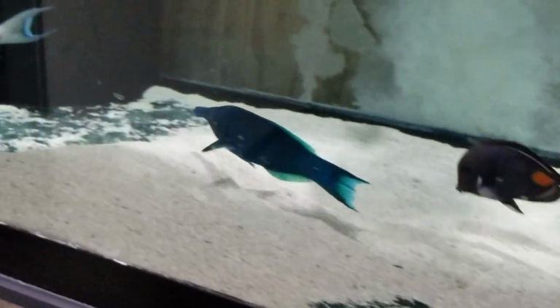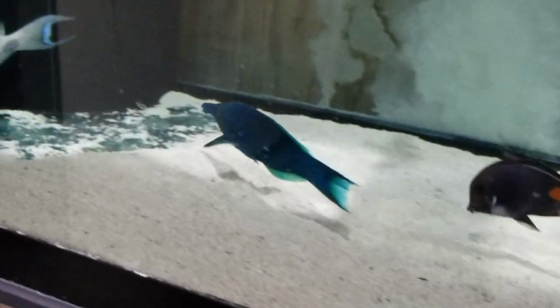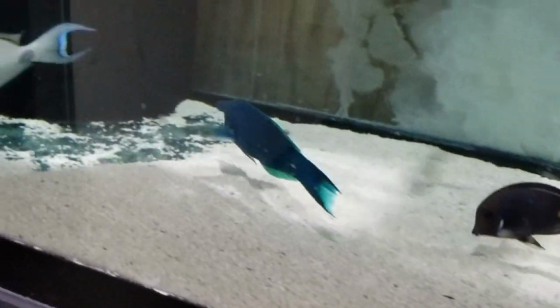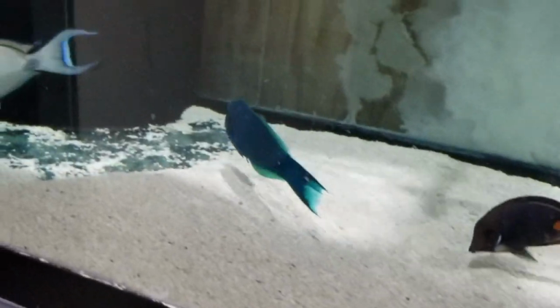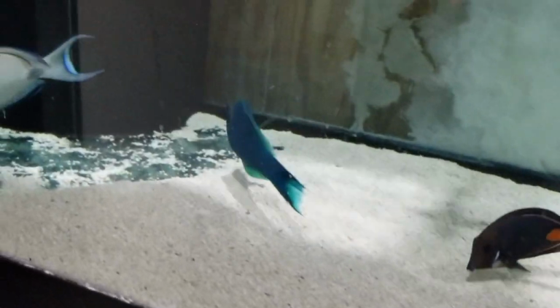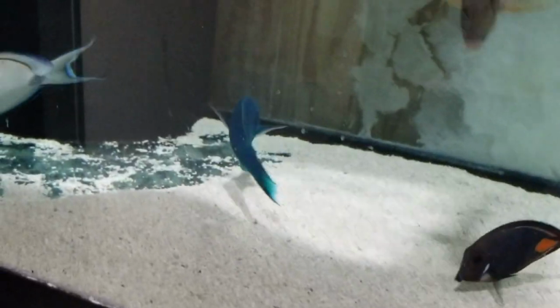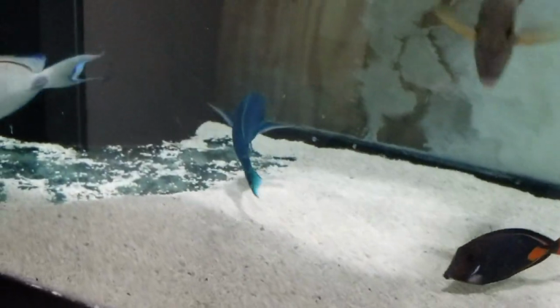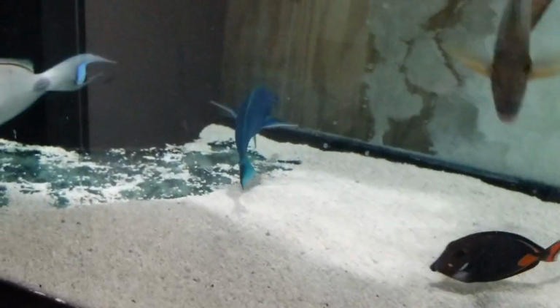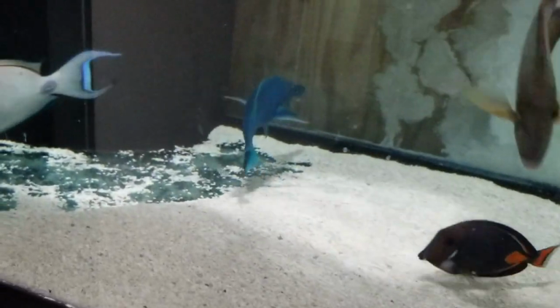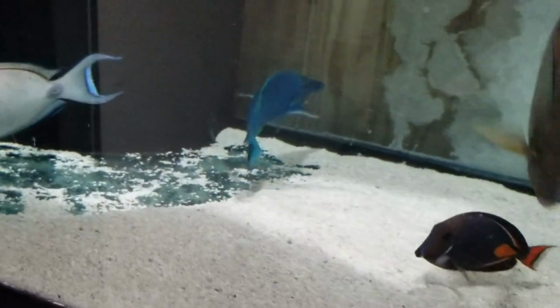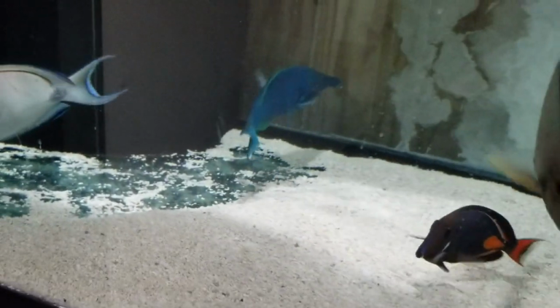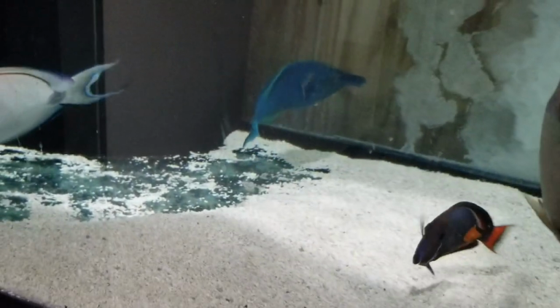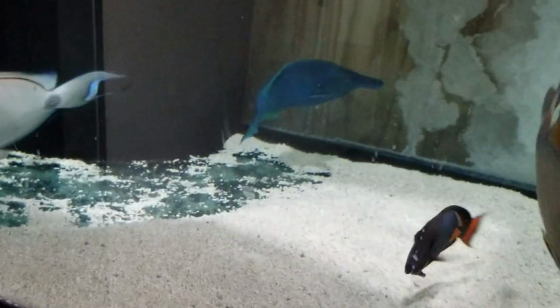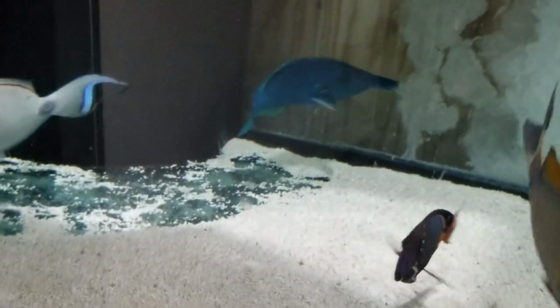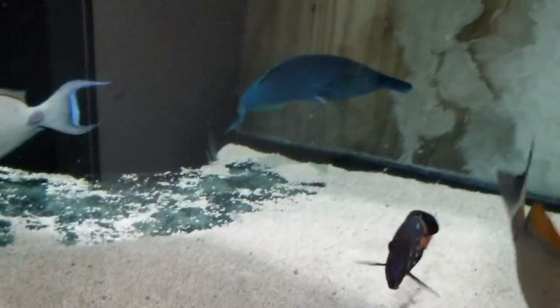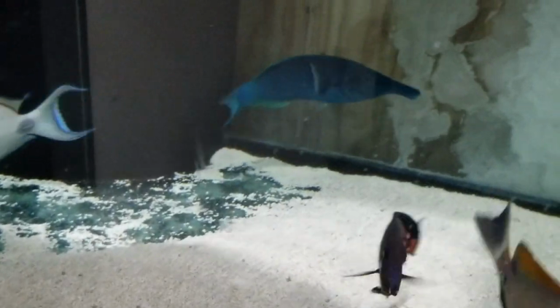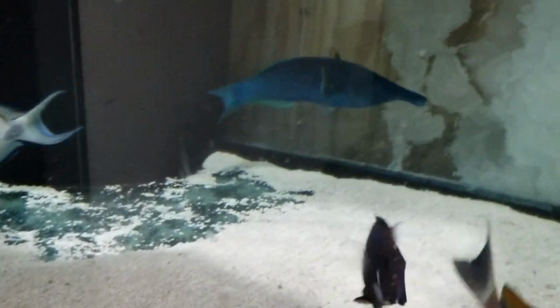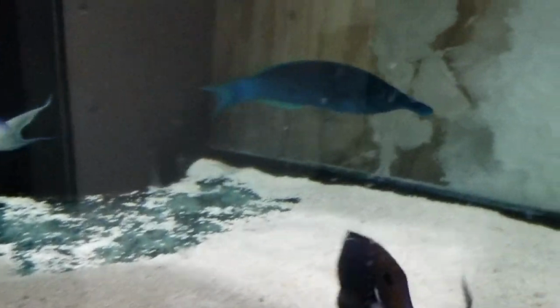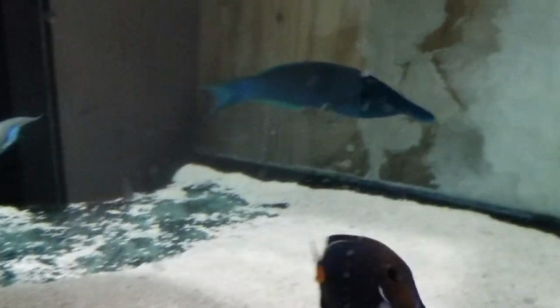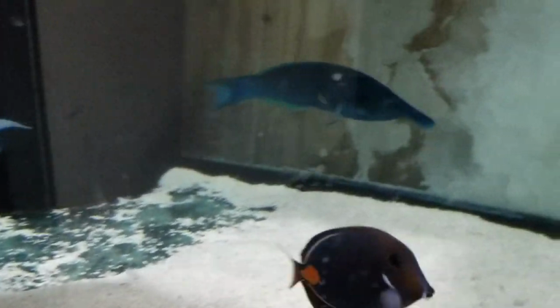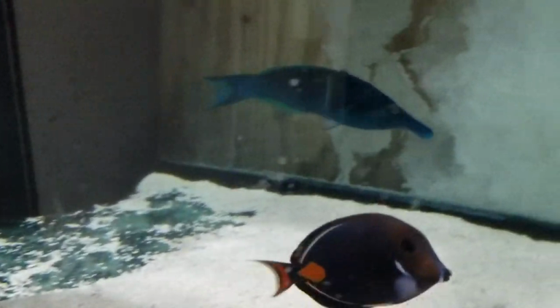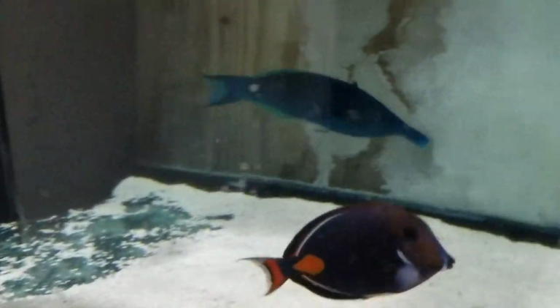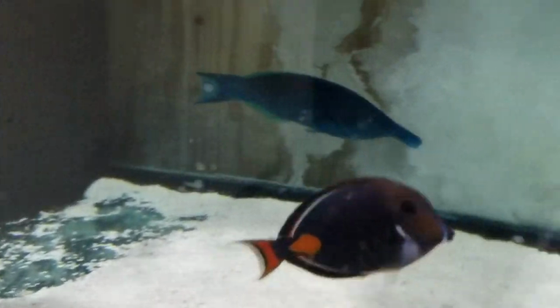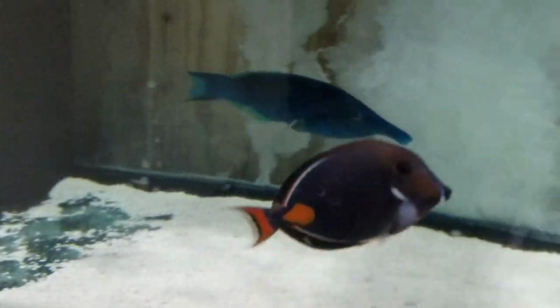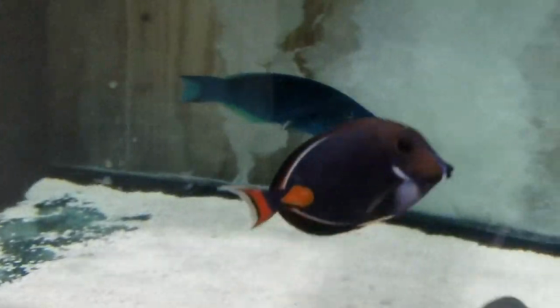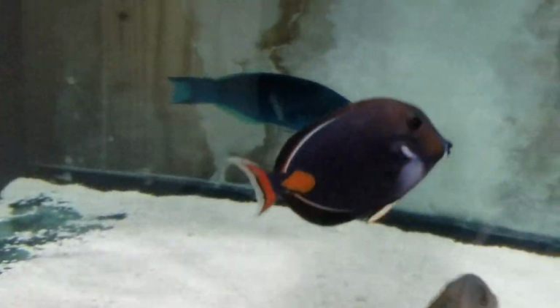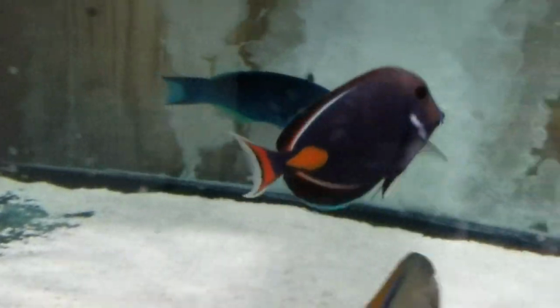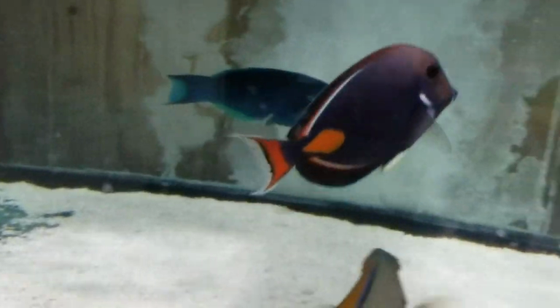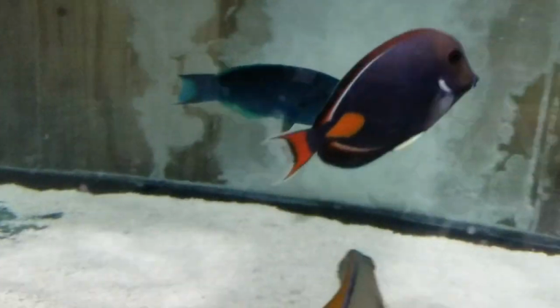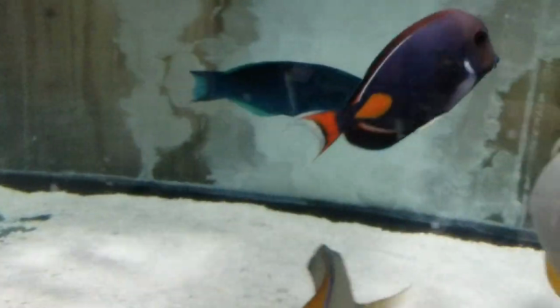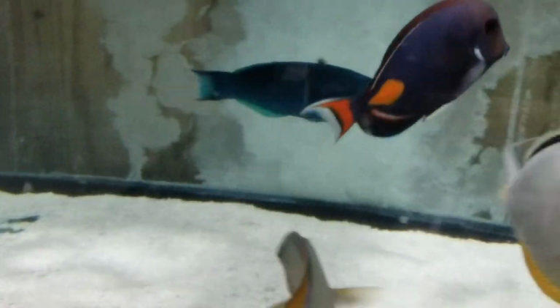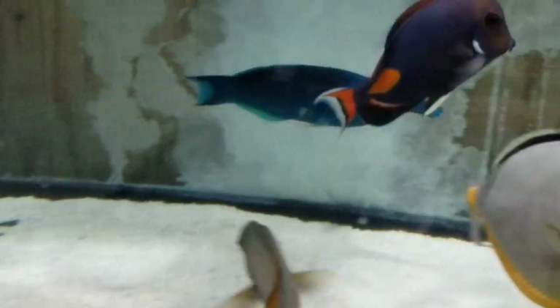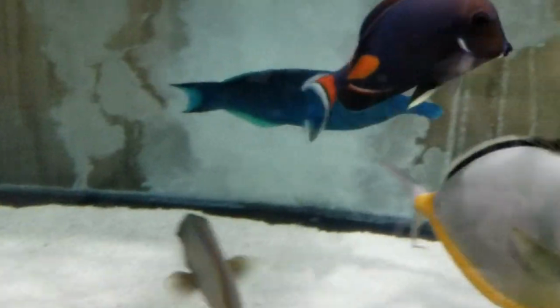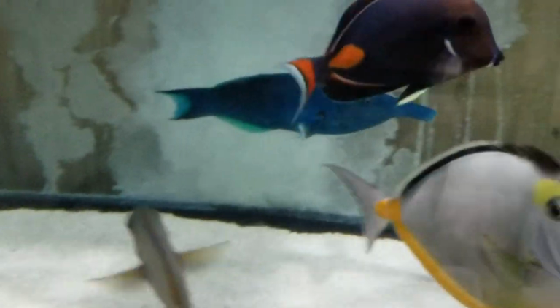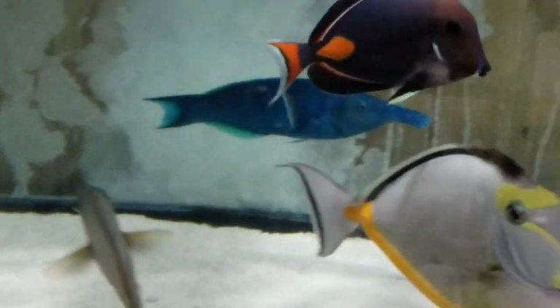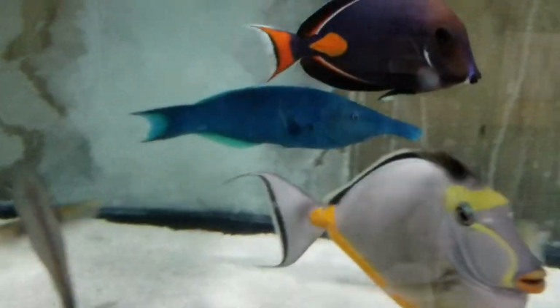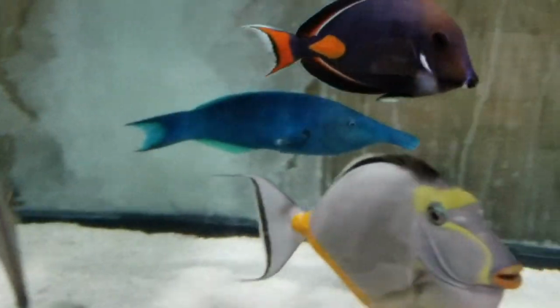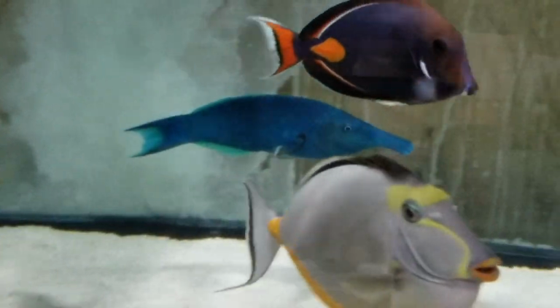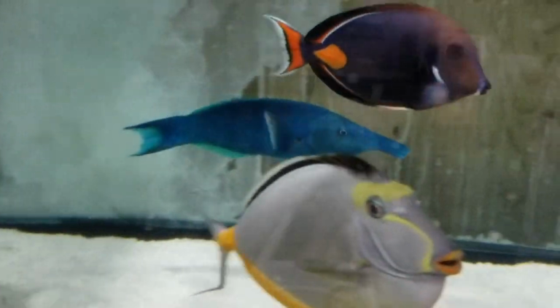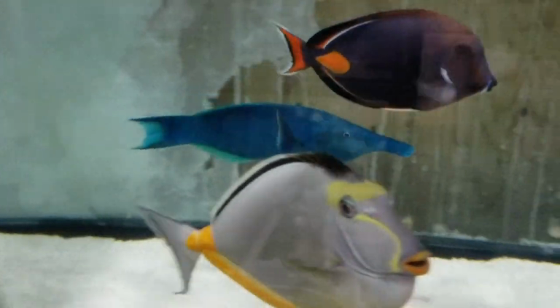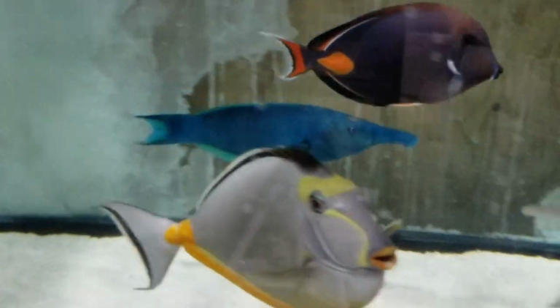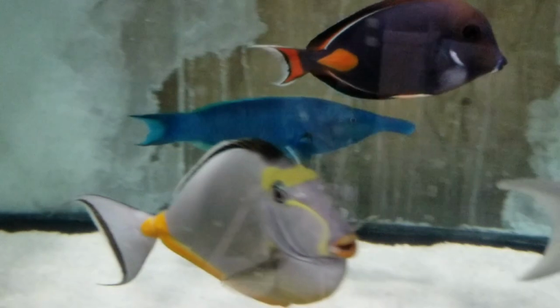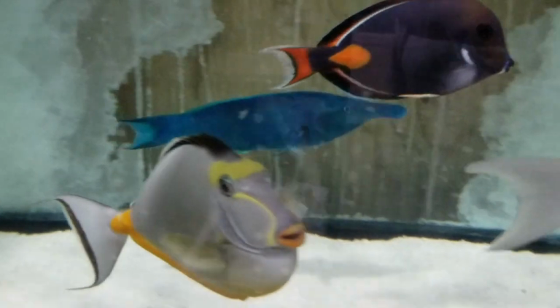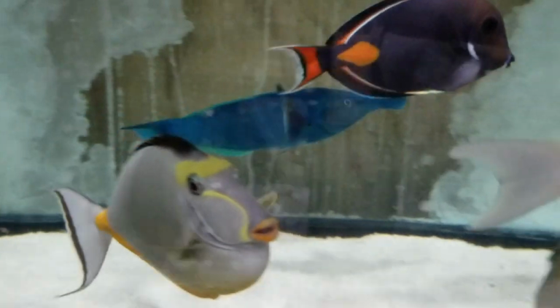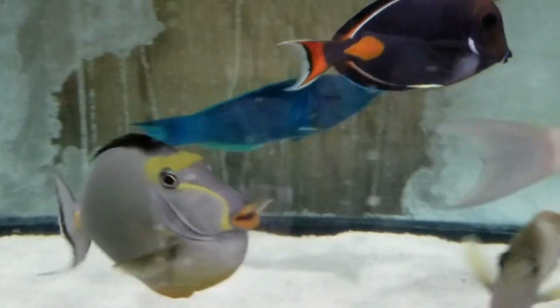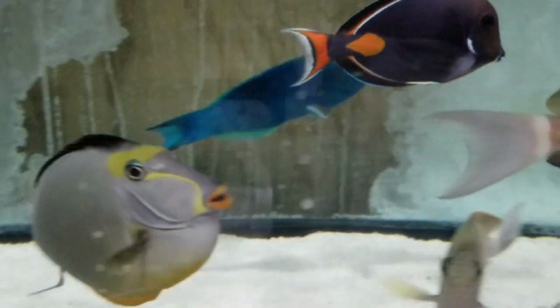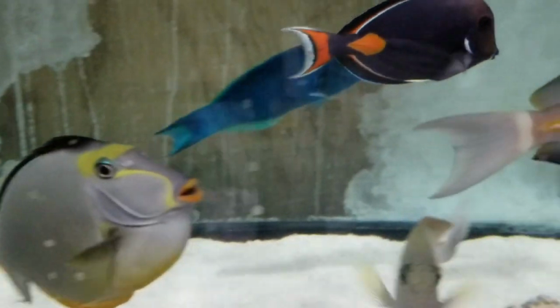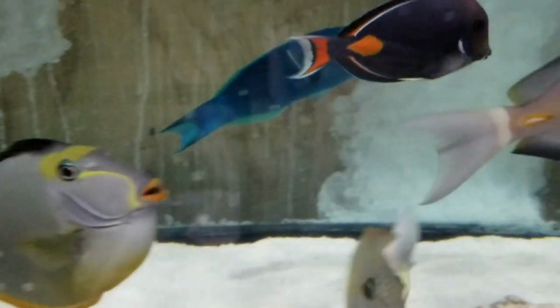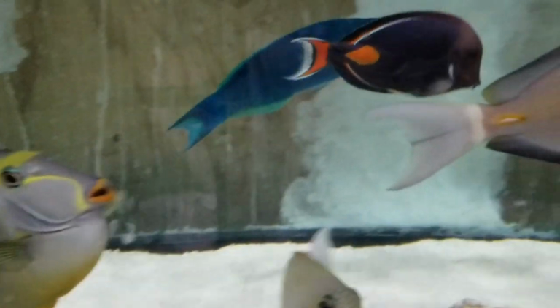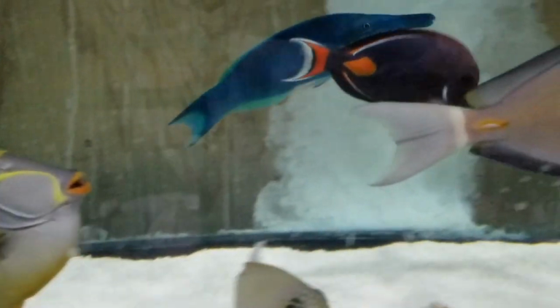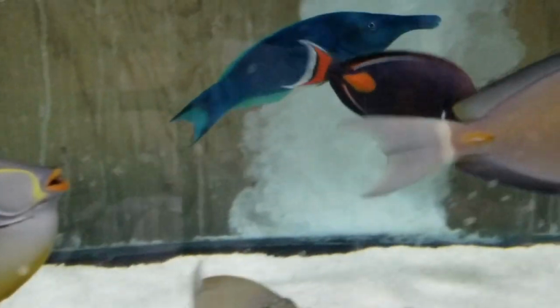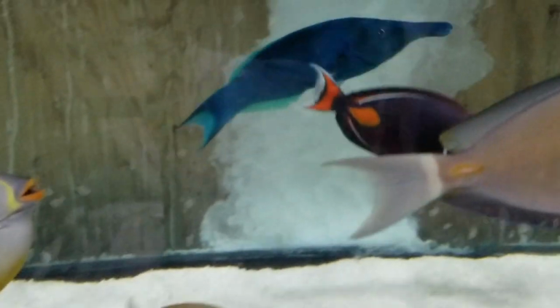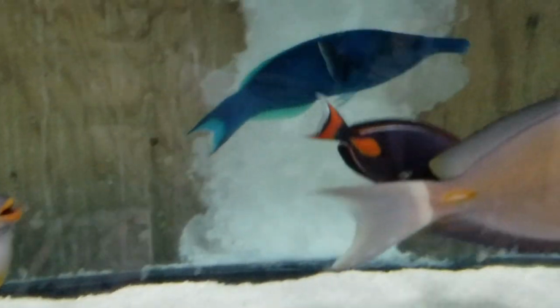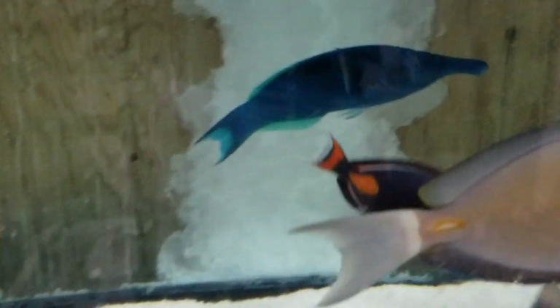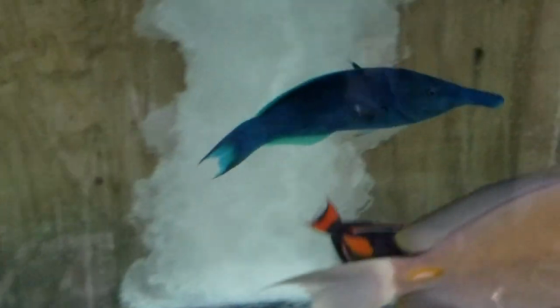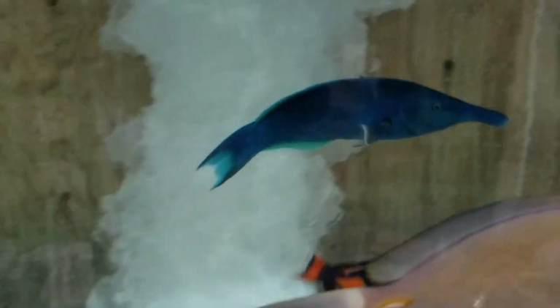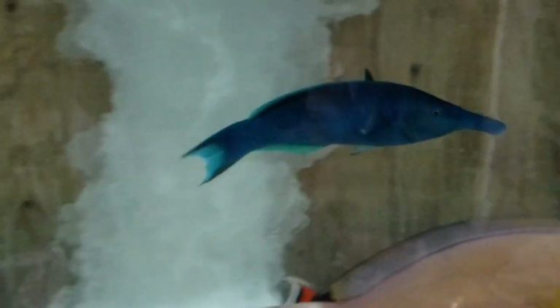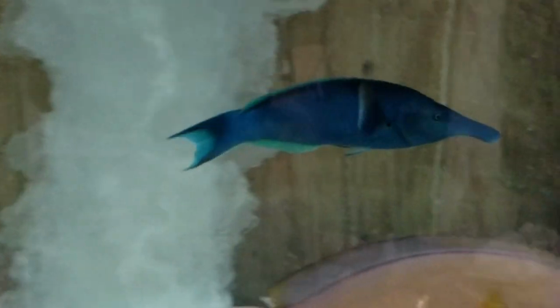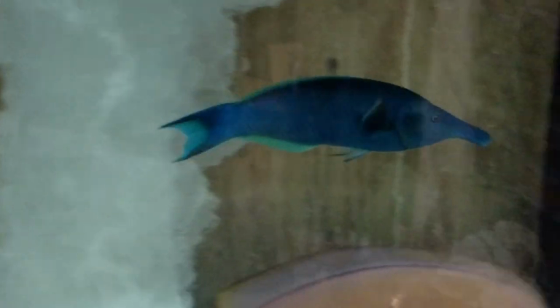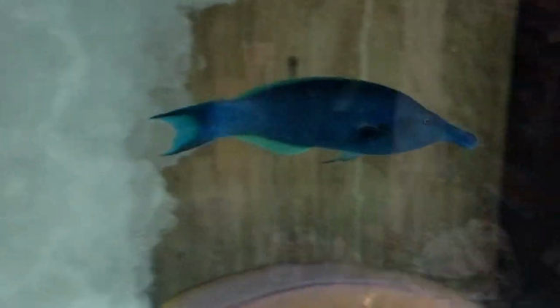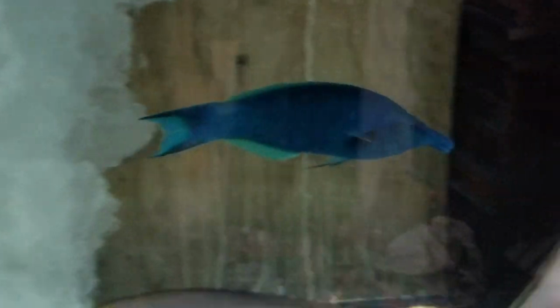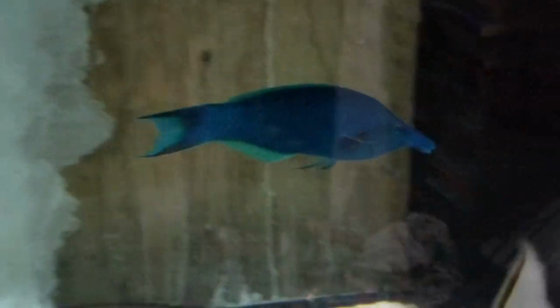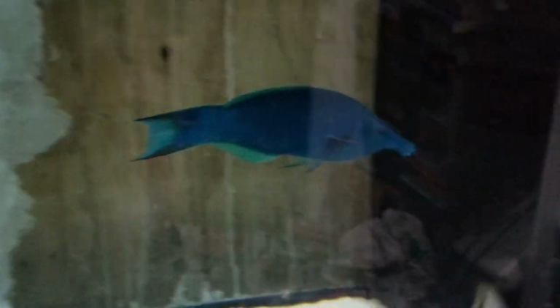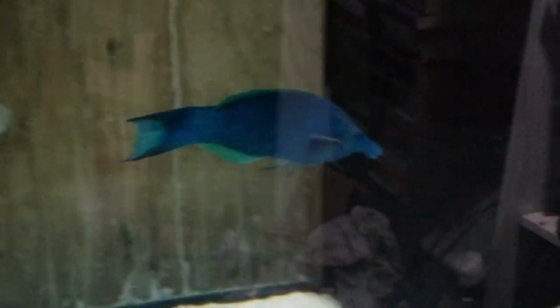And in case you're wondering — no, all males do not look like that. That is the beauty of cherry-picking fish.